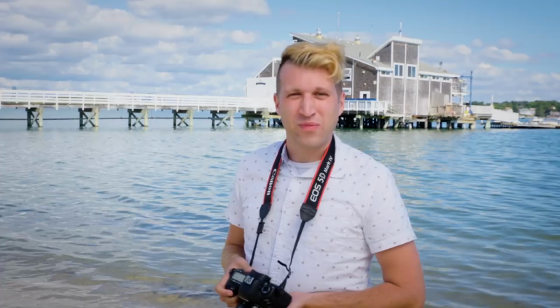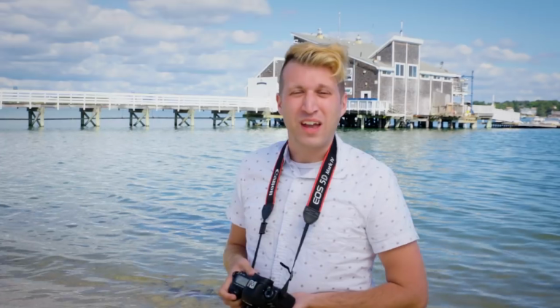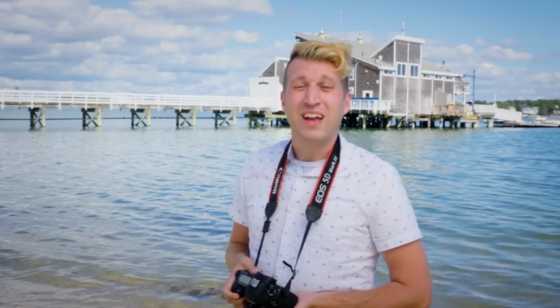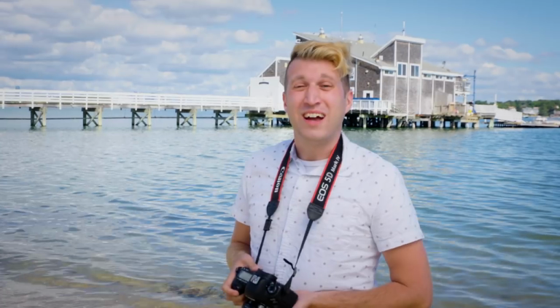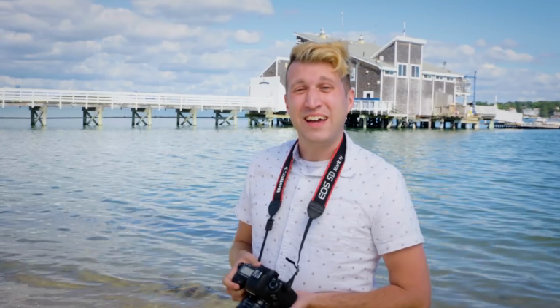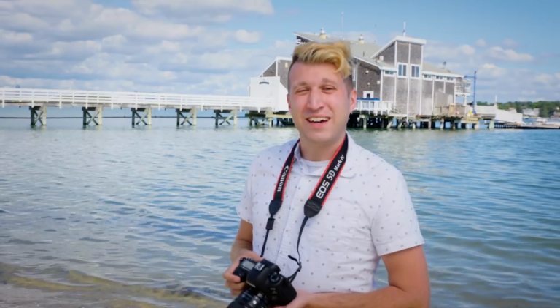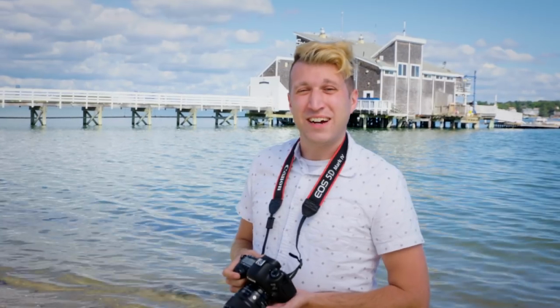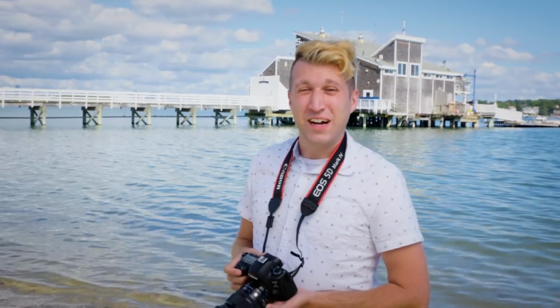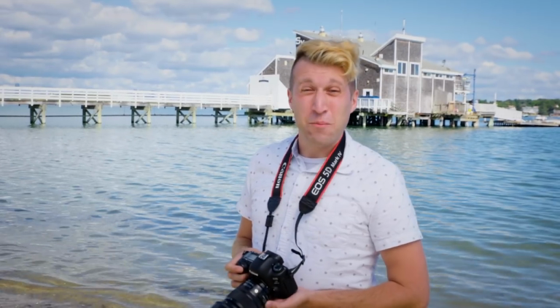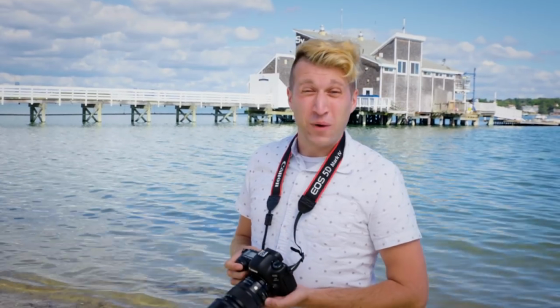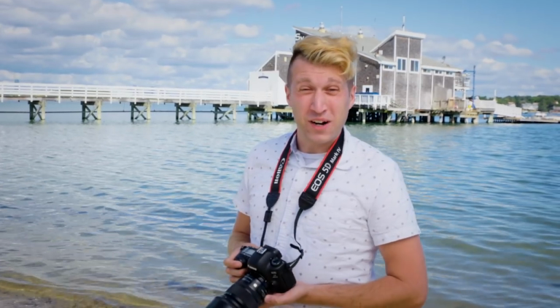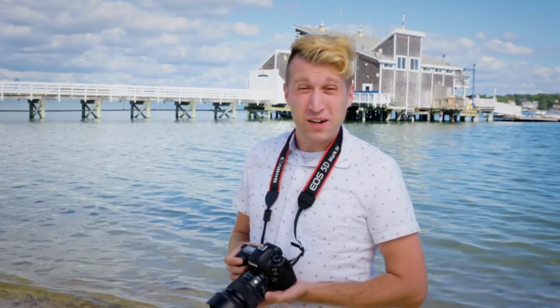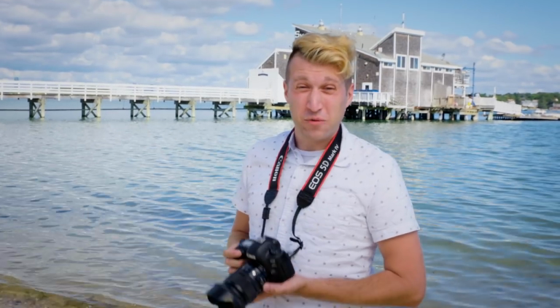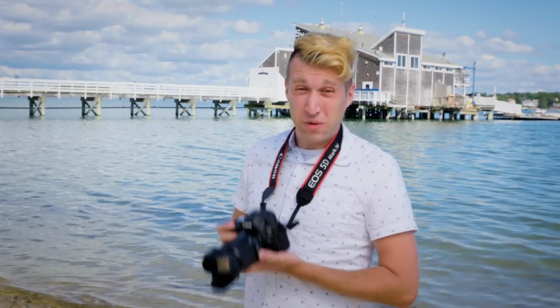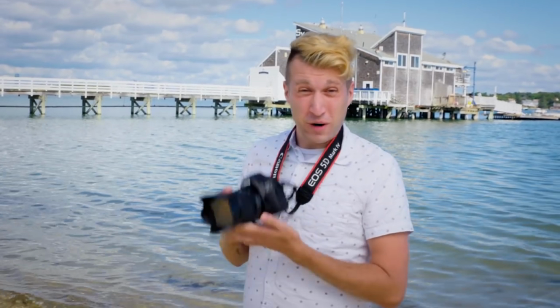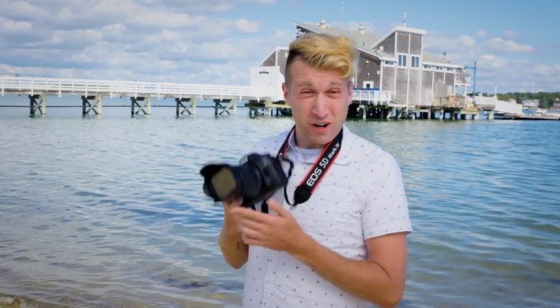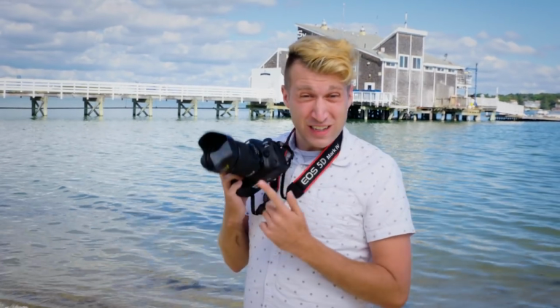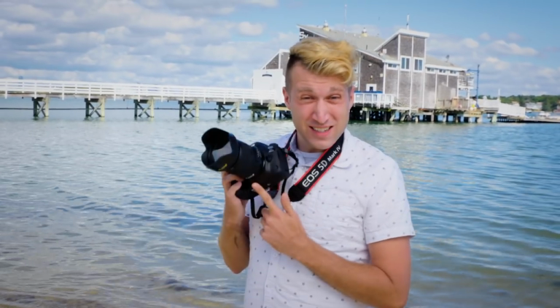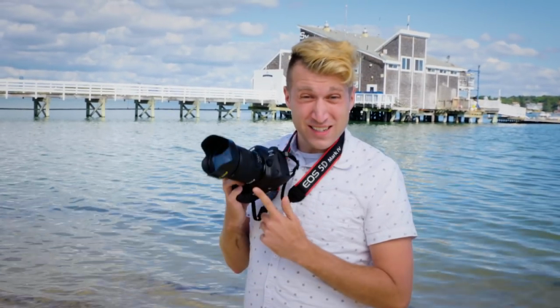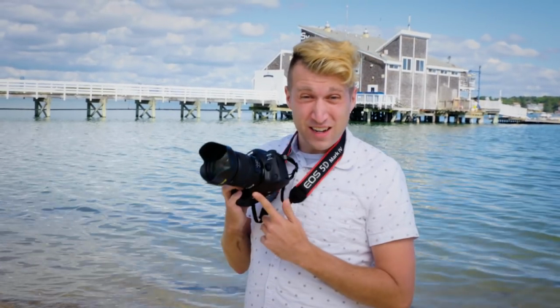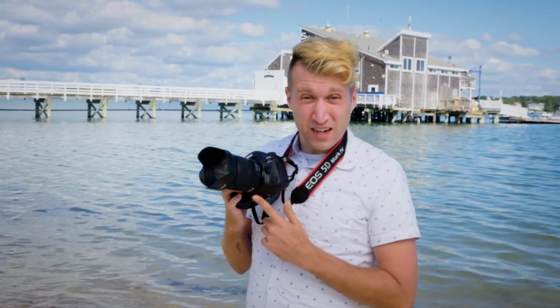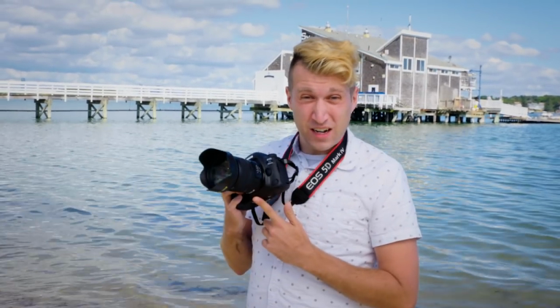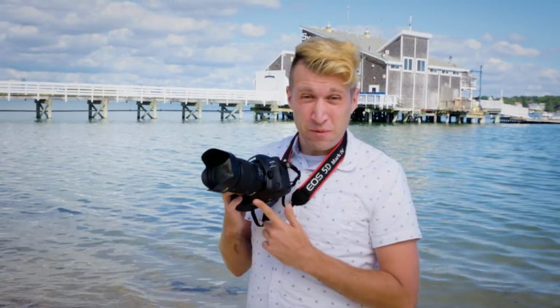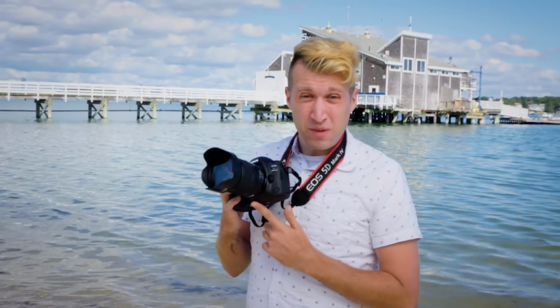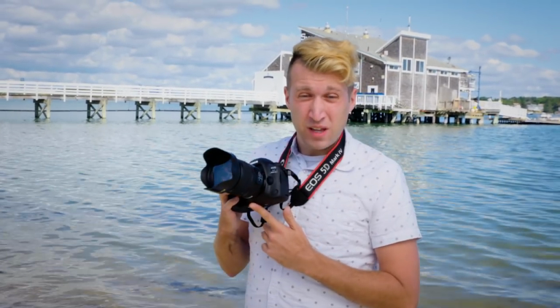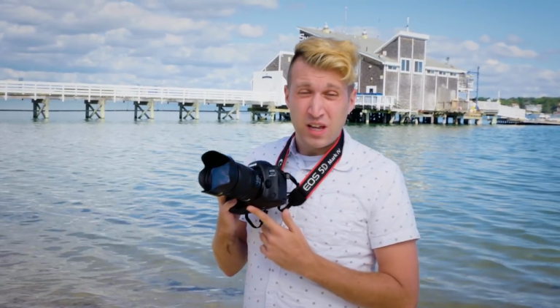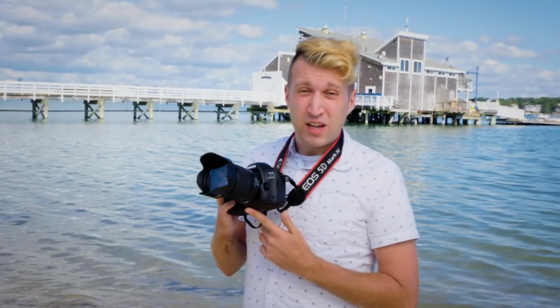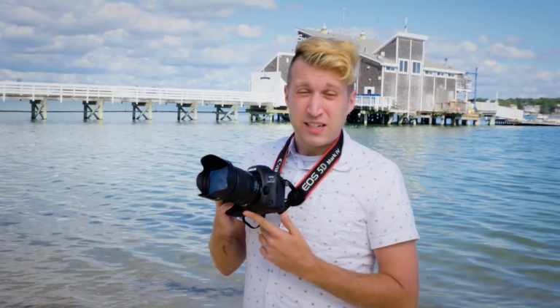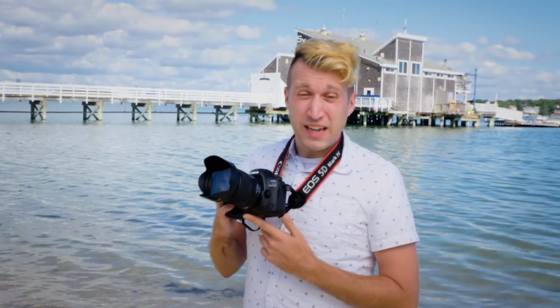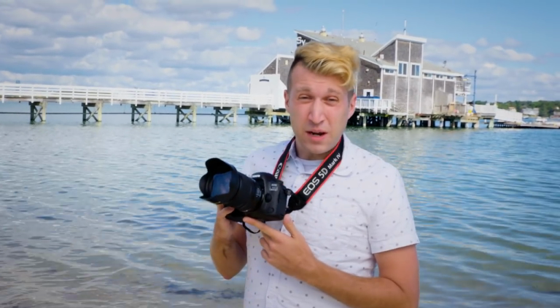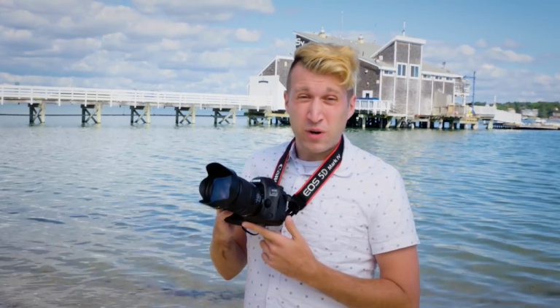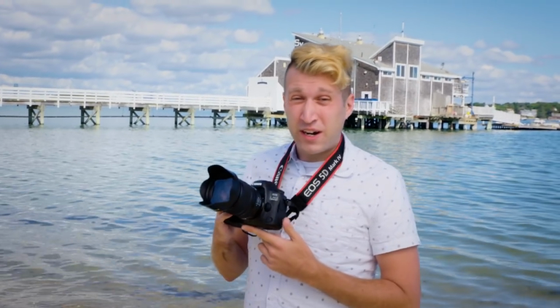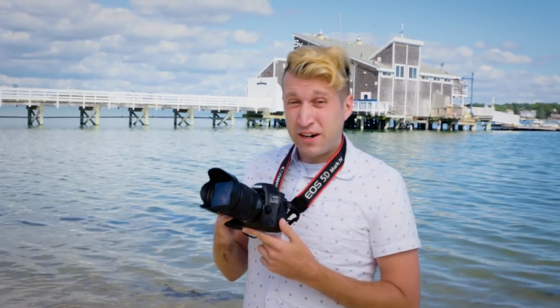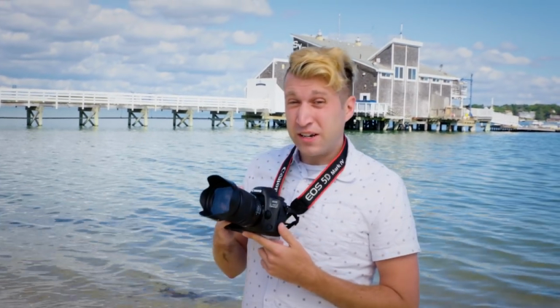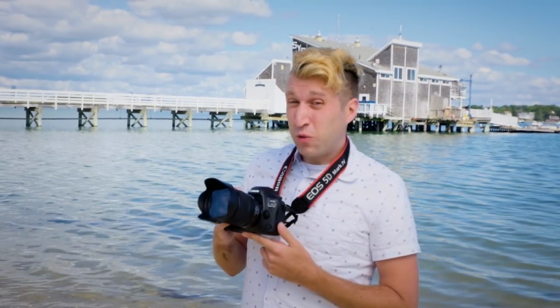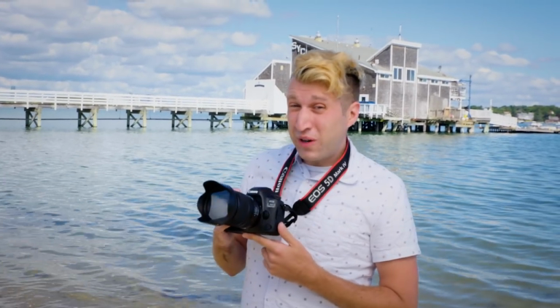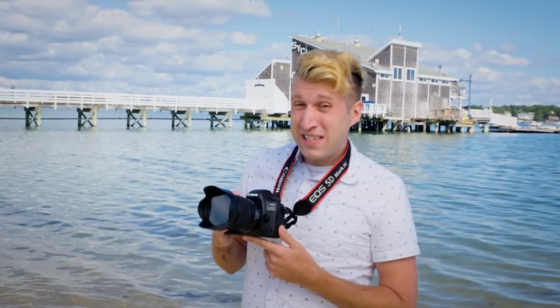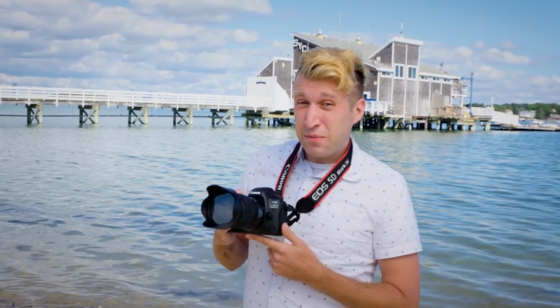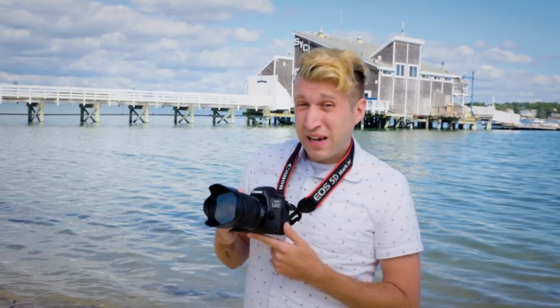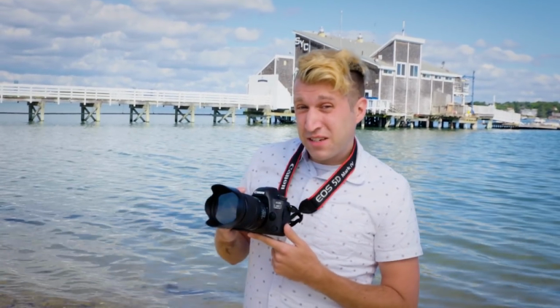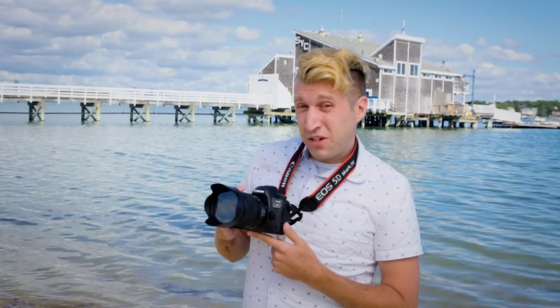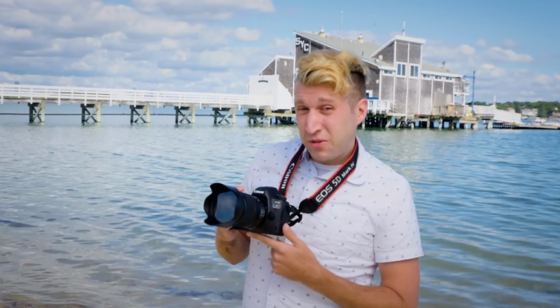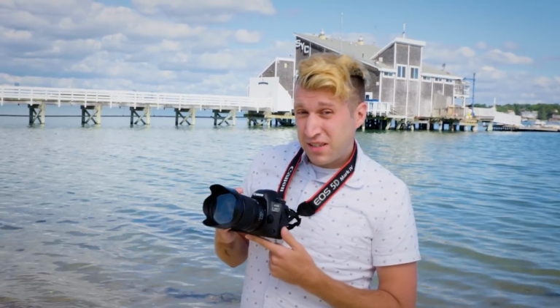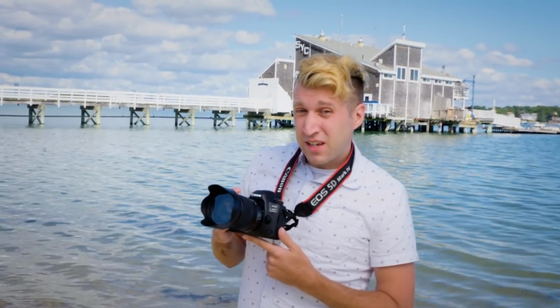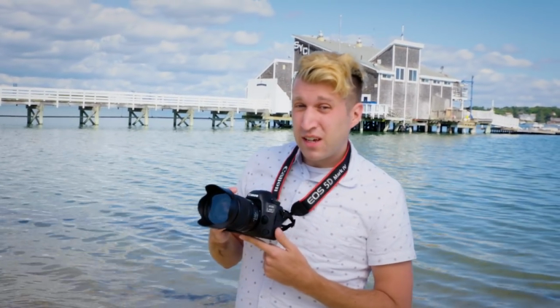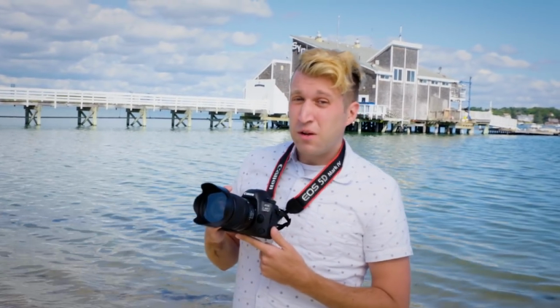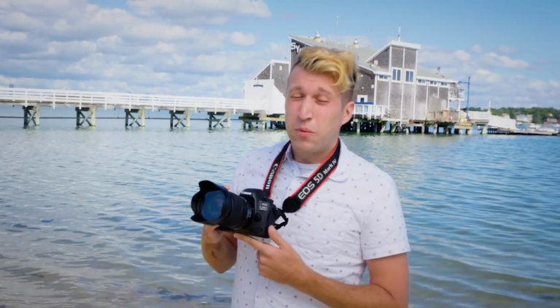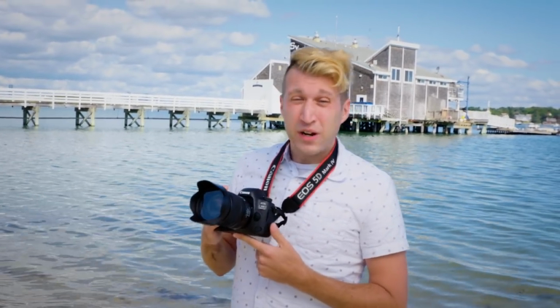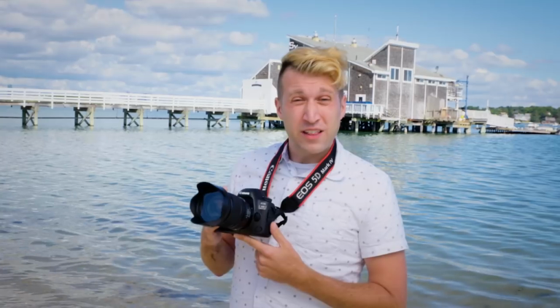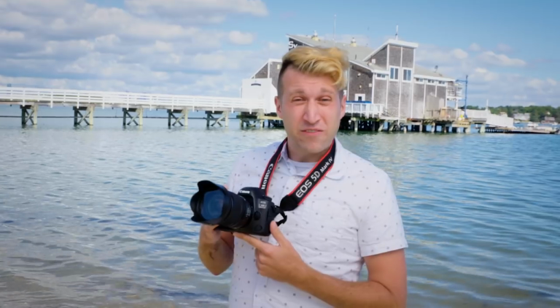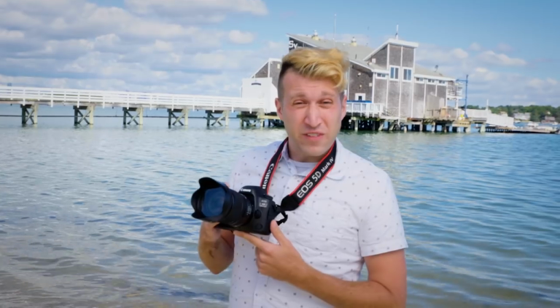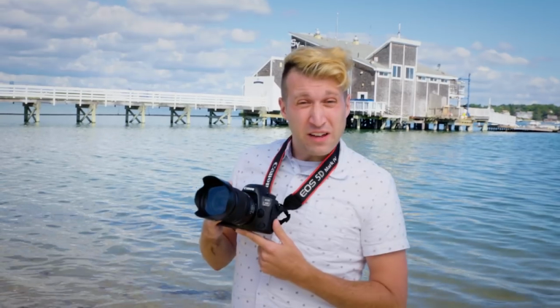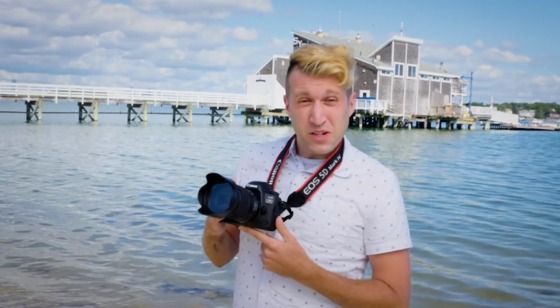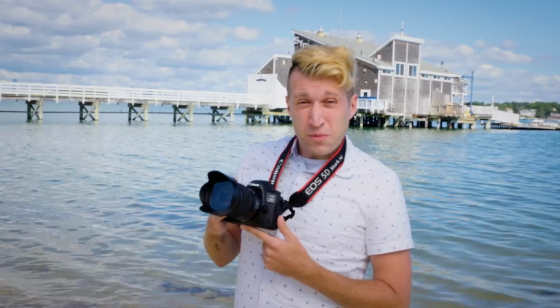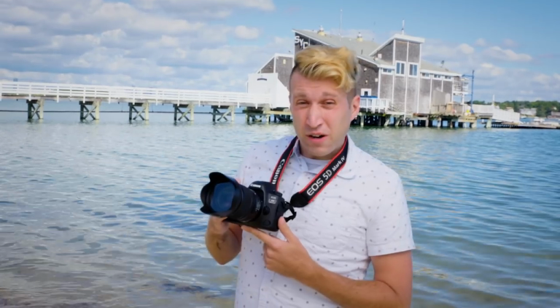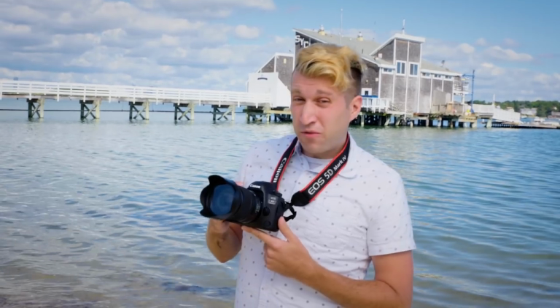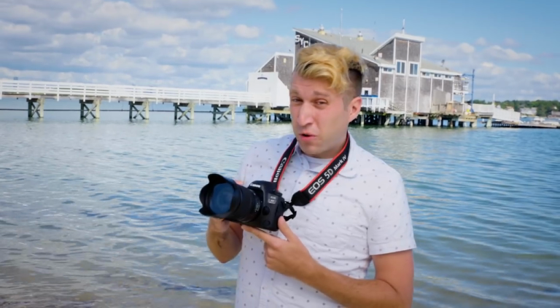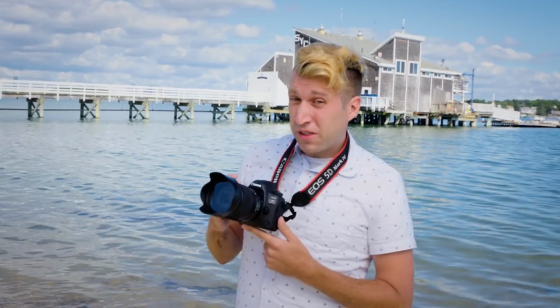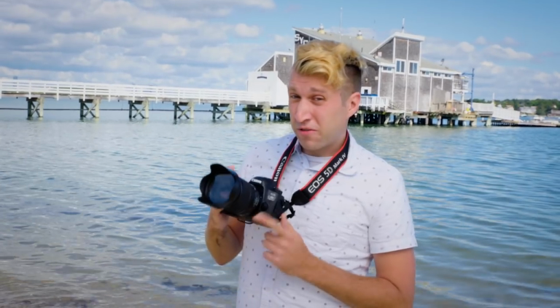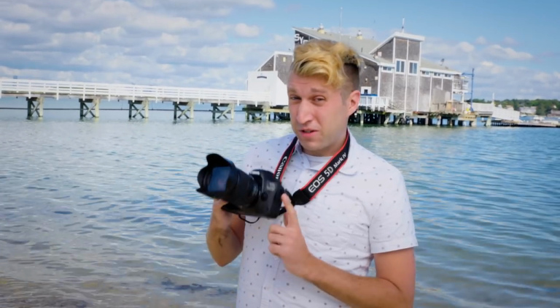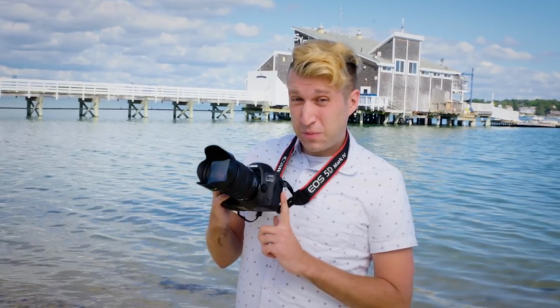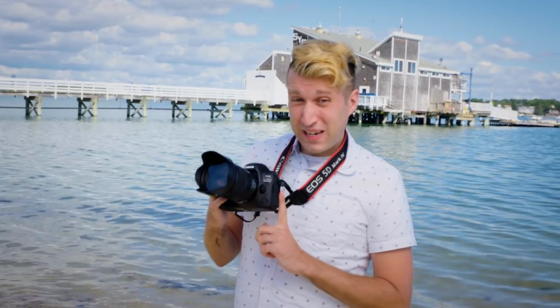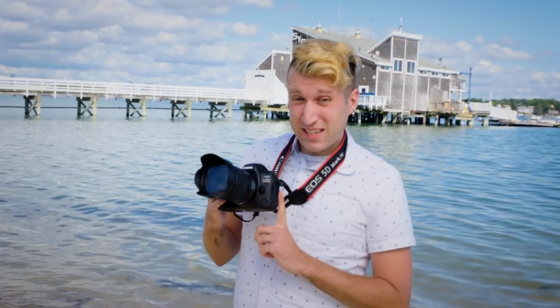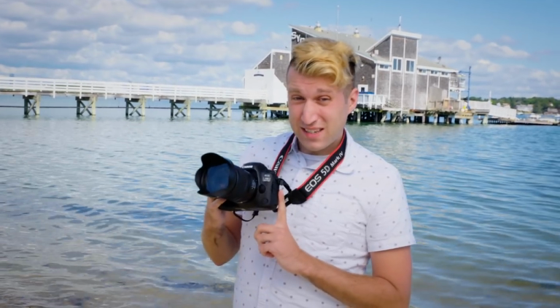Hi there, I'm Mark with BorrowLenses.com. Today we're here in Quincy, Massachusetts, putting the 5D Mark IV through its paces.